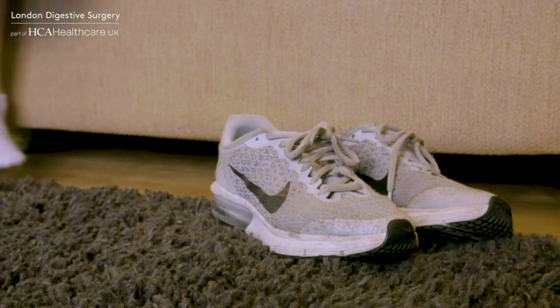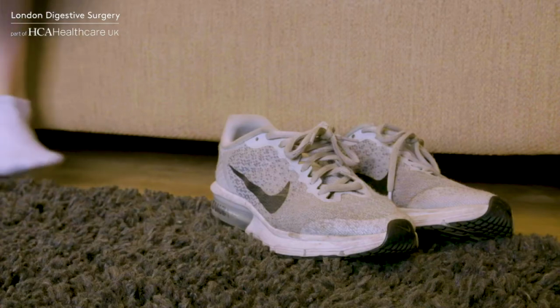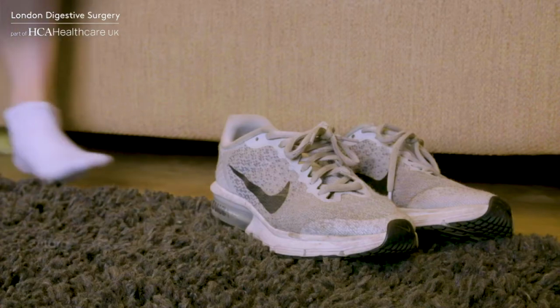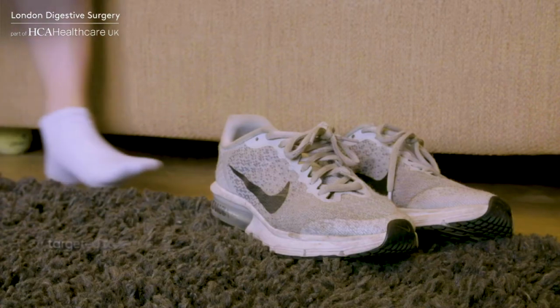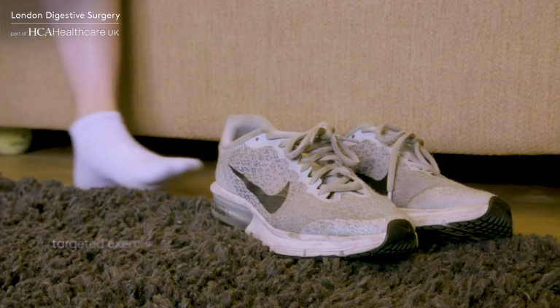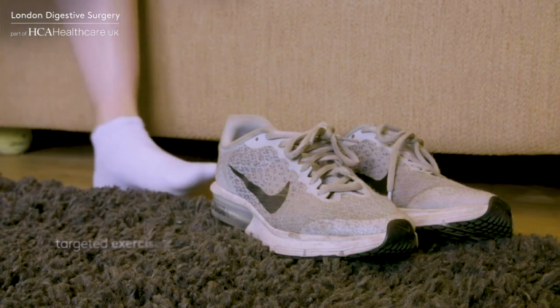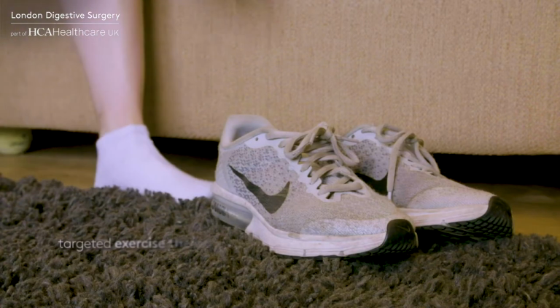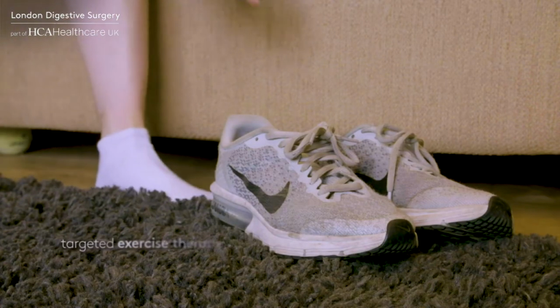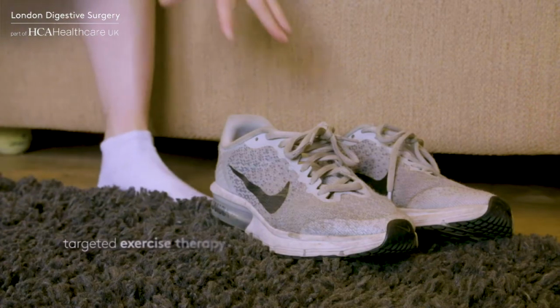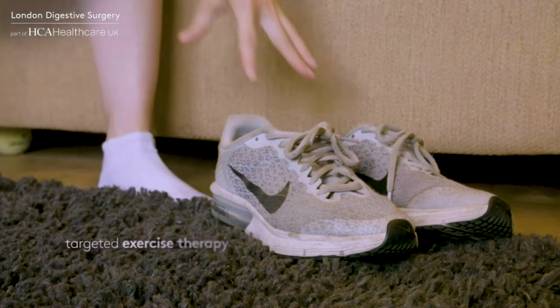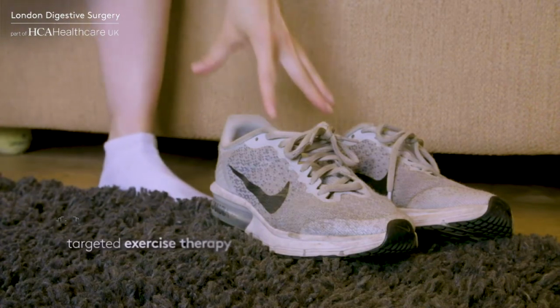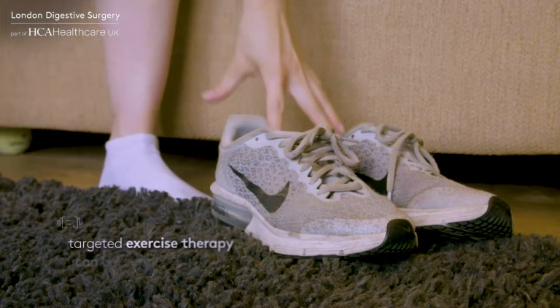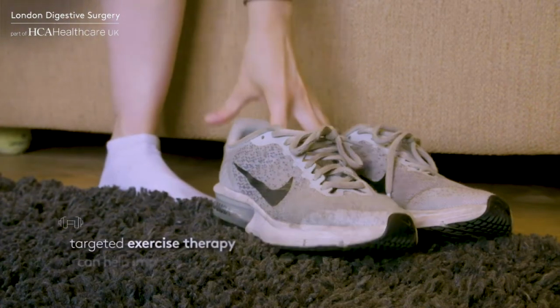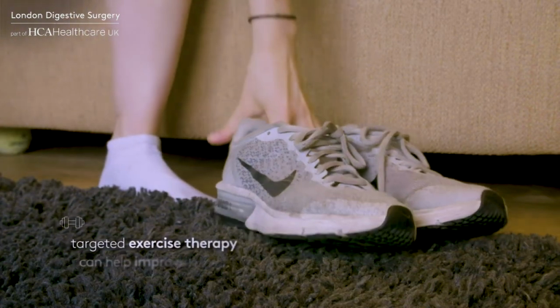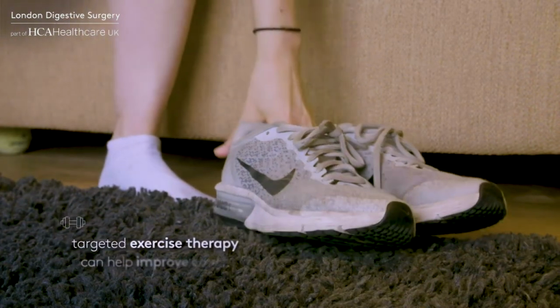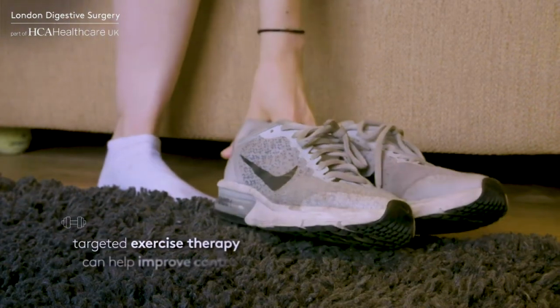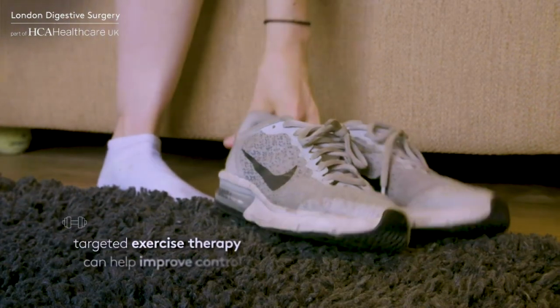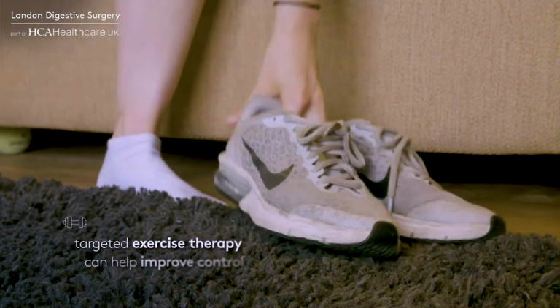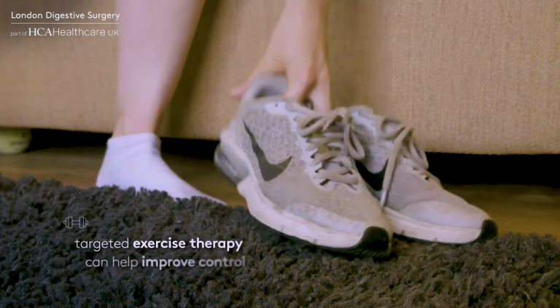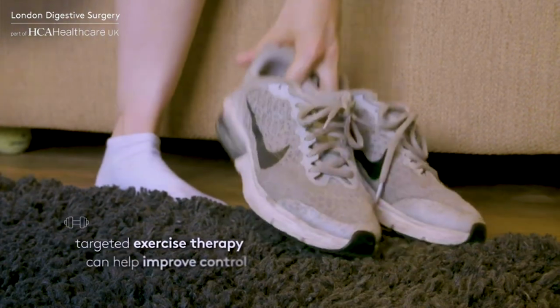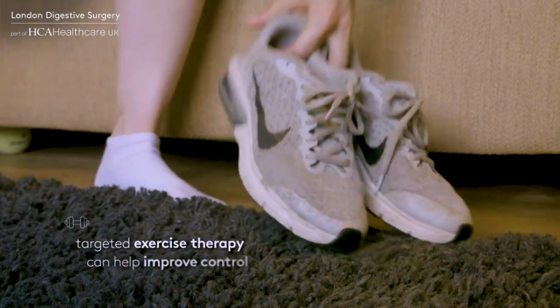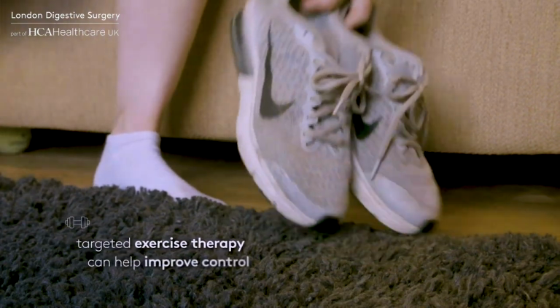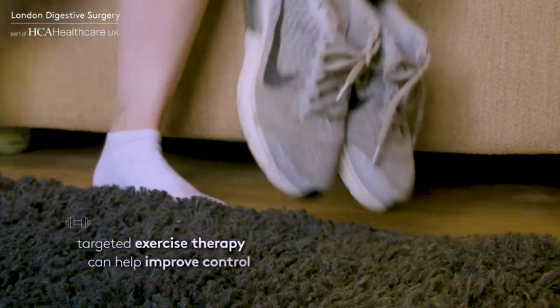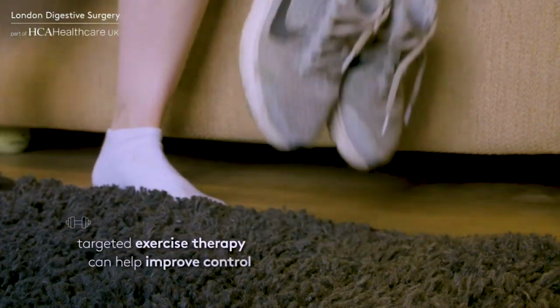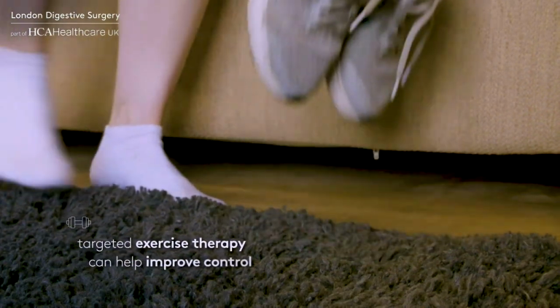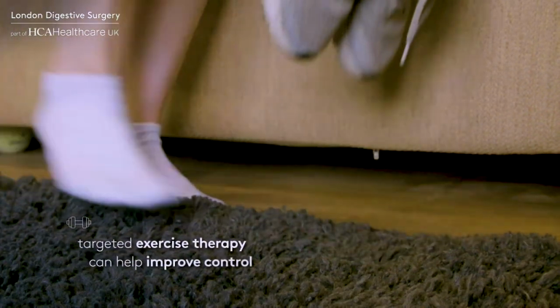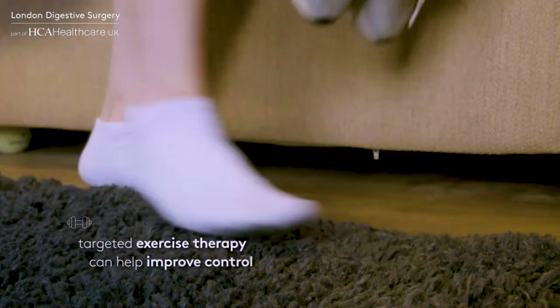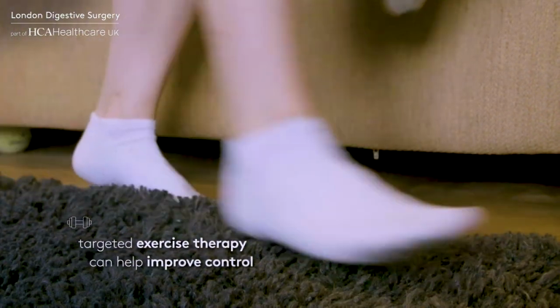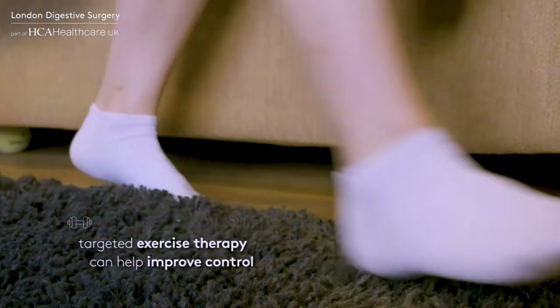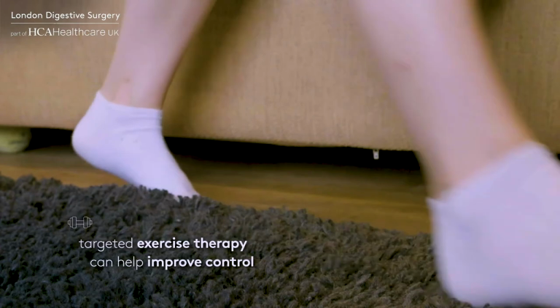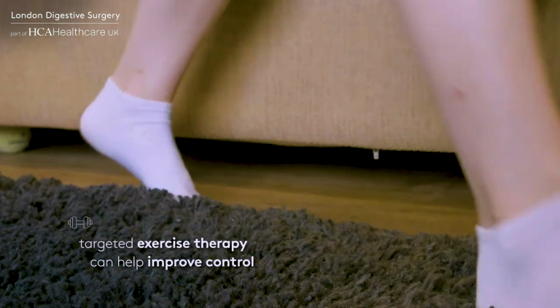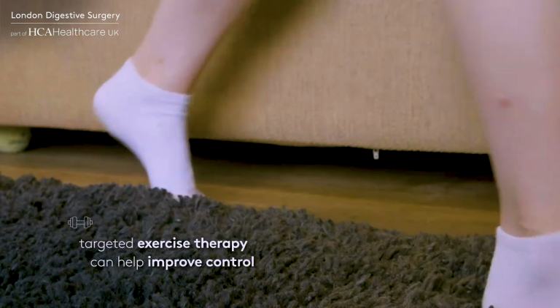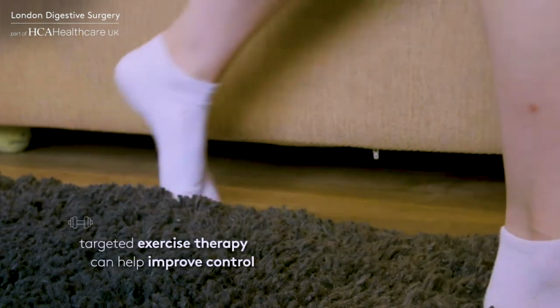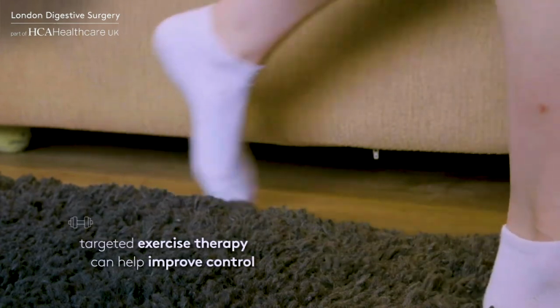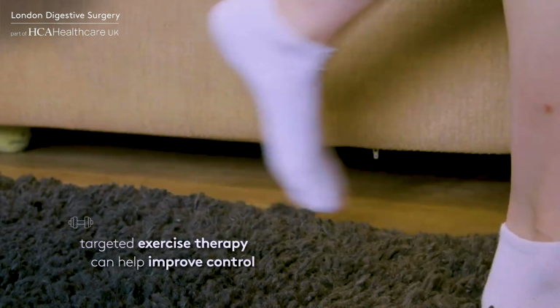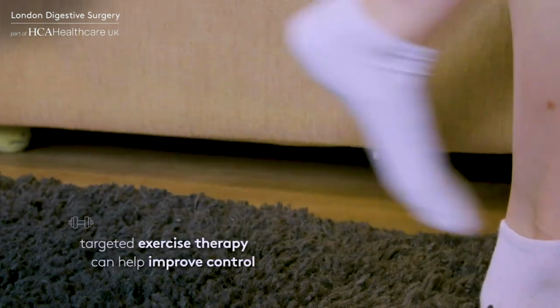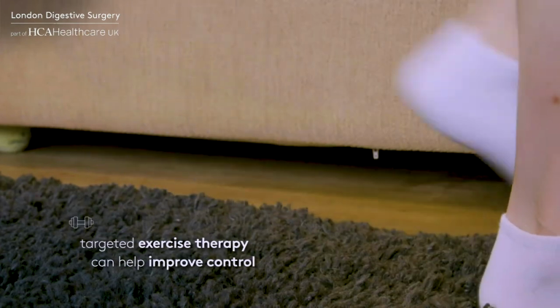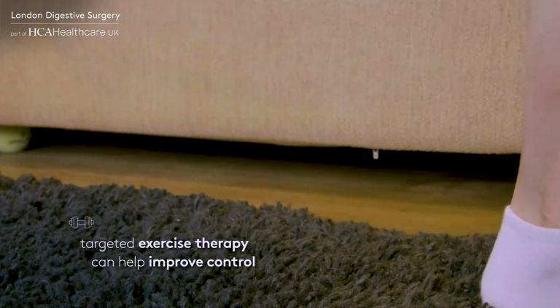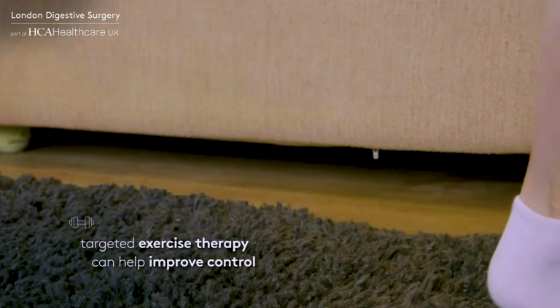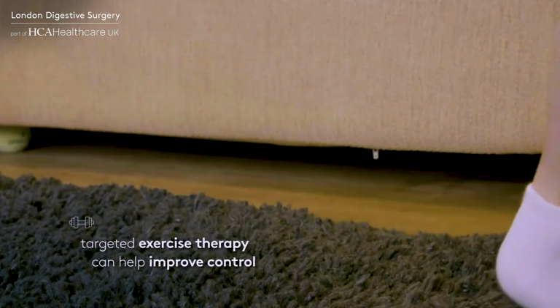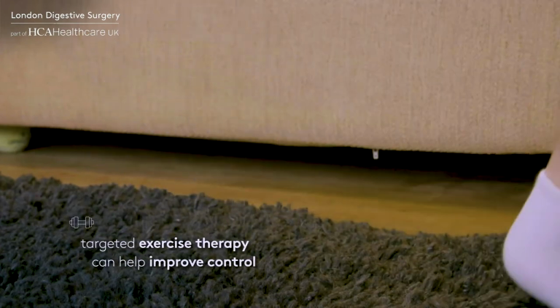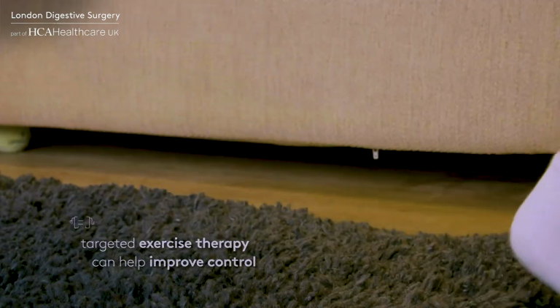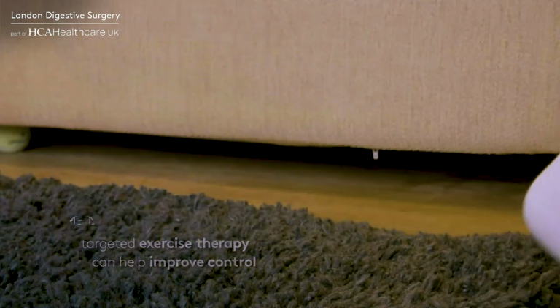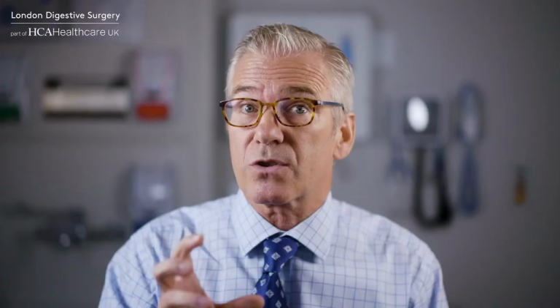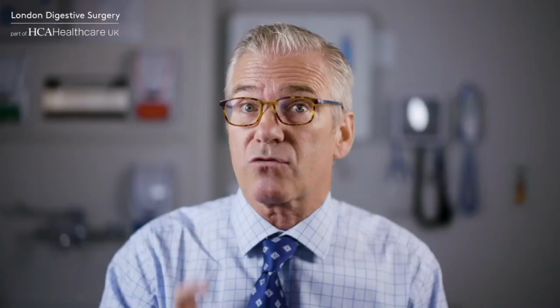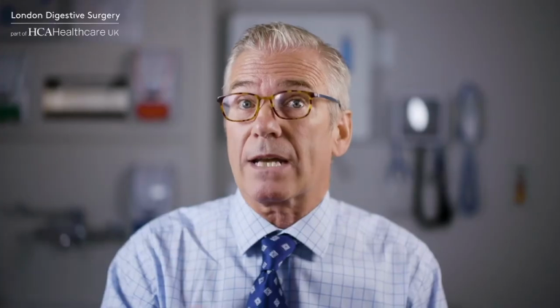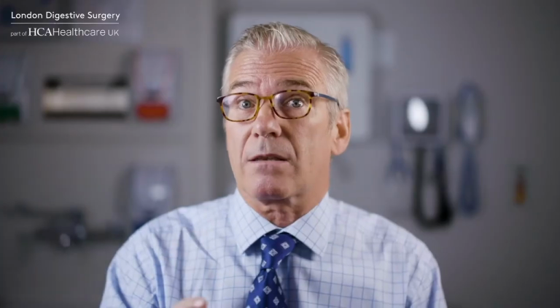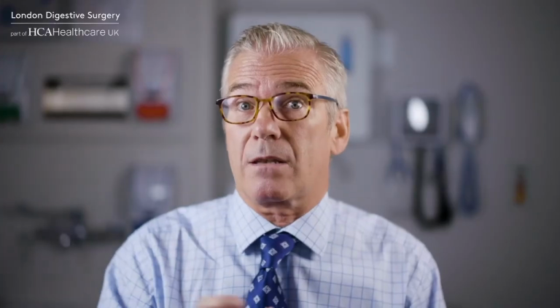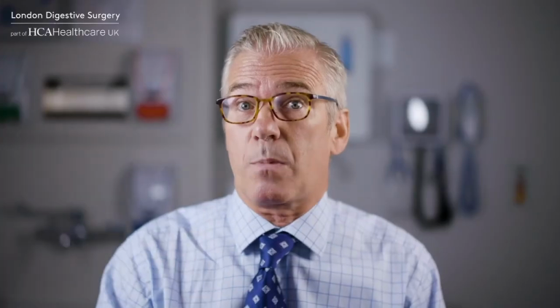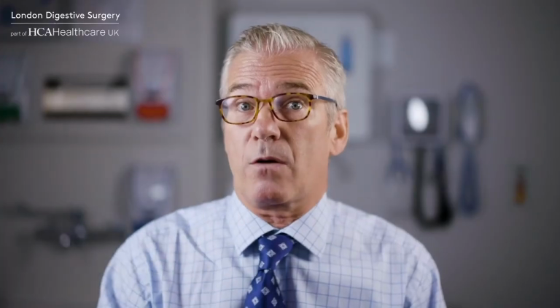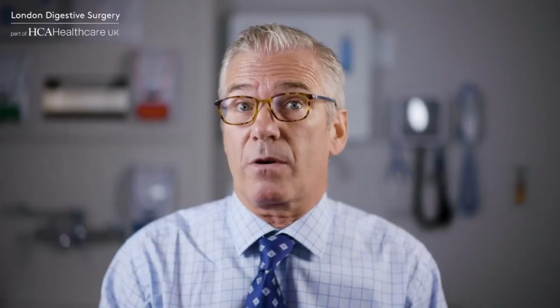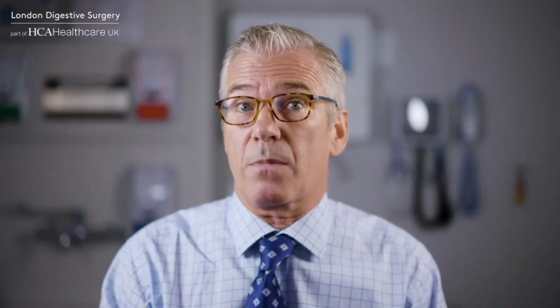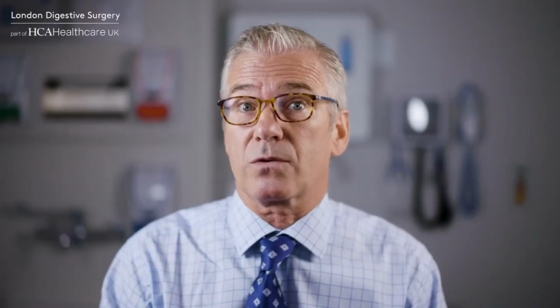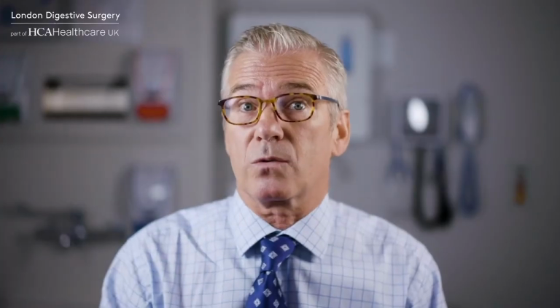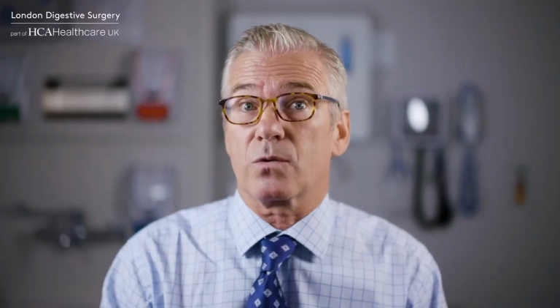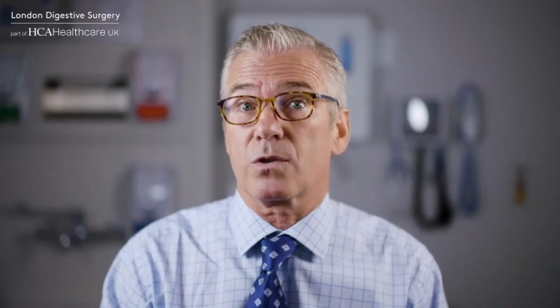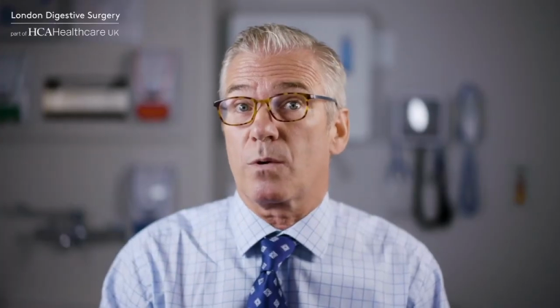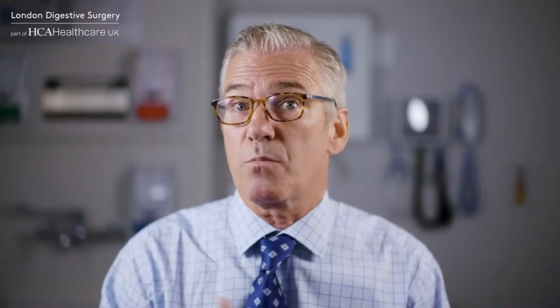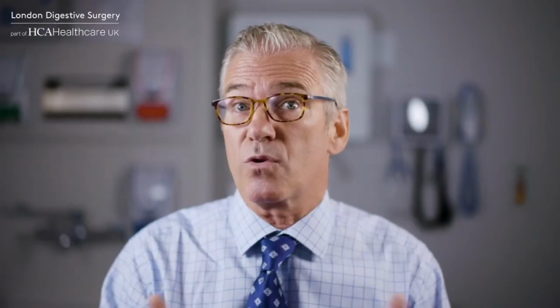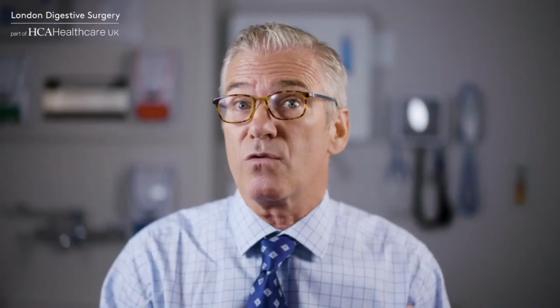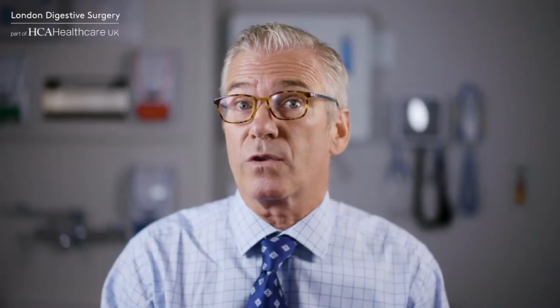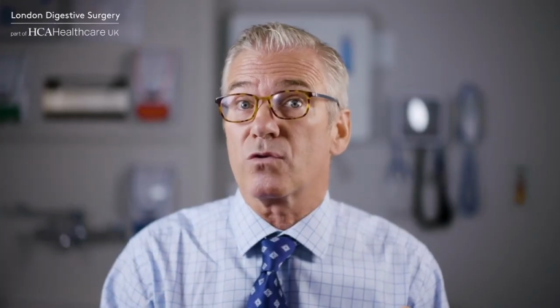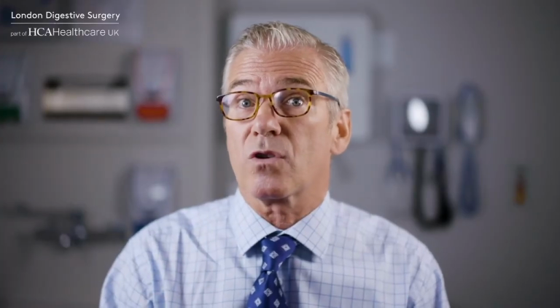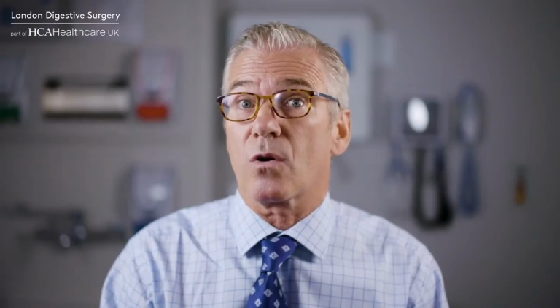Exercise therapy or biofeedback, which is targeted pelvic floor physiotherapy, can also help strengthen the pelvic muscles to improve control.